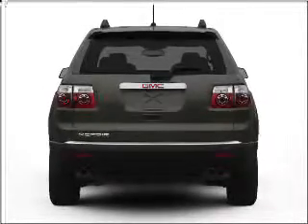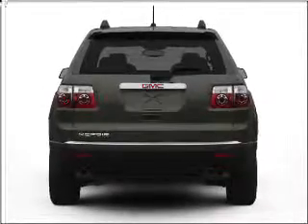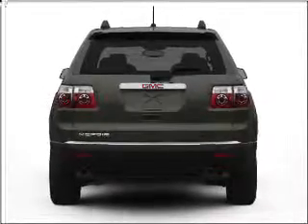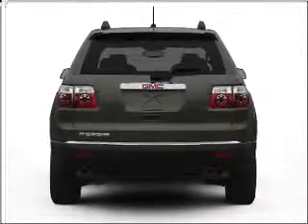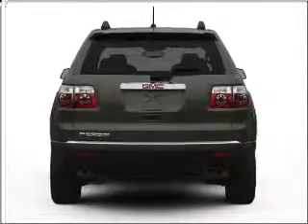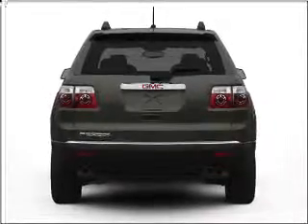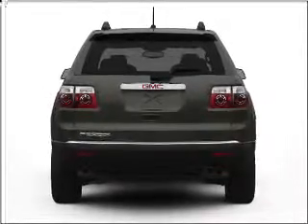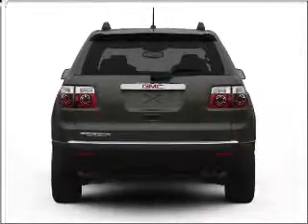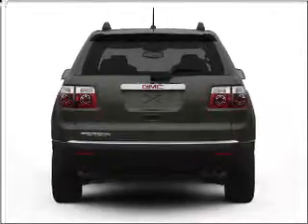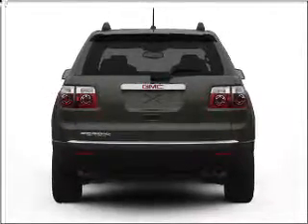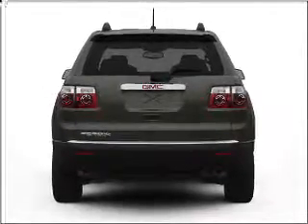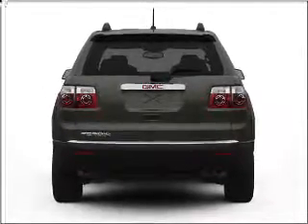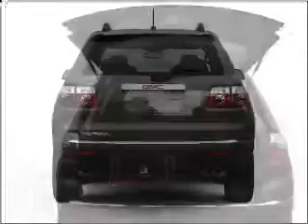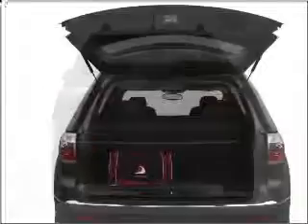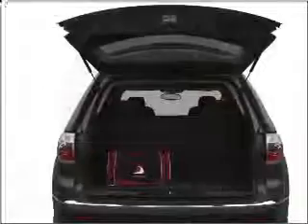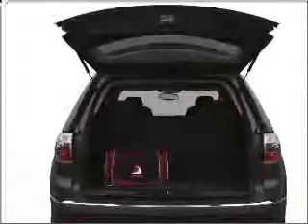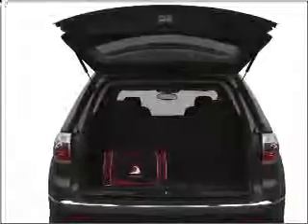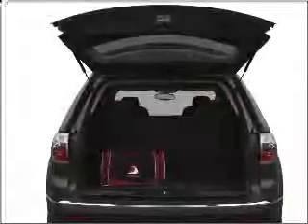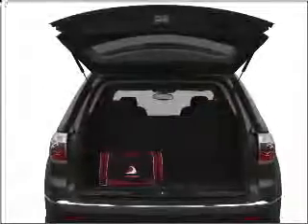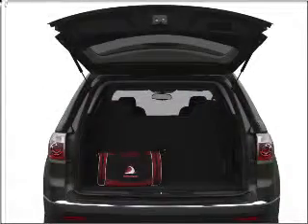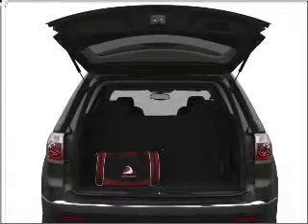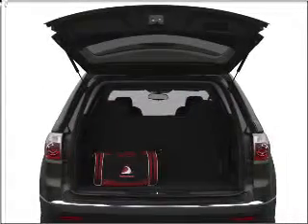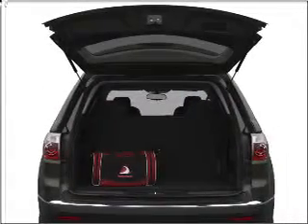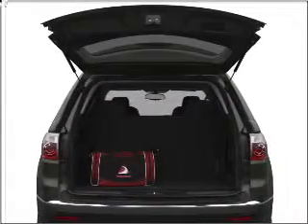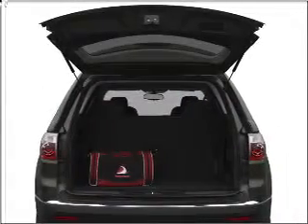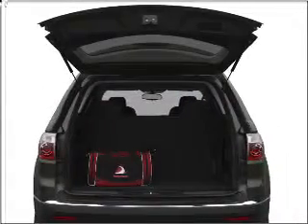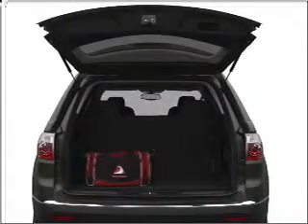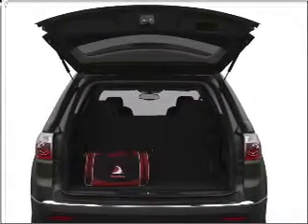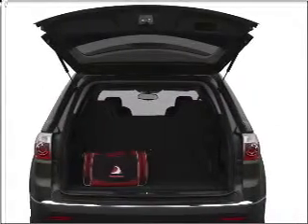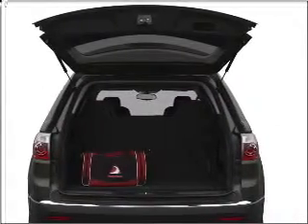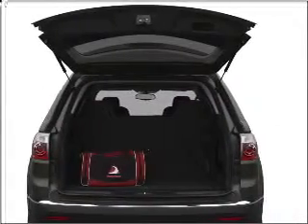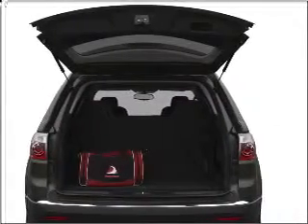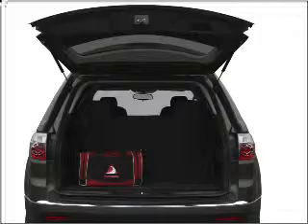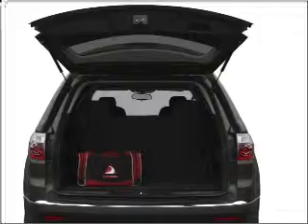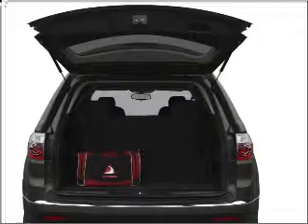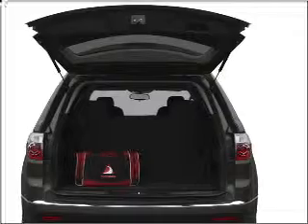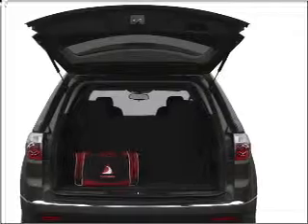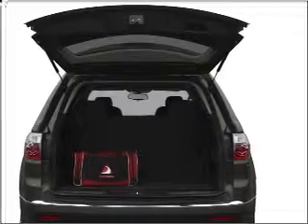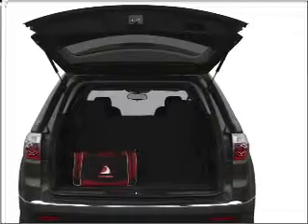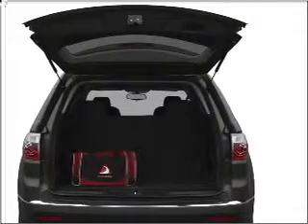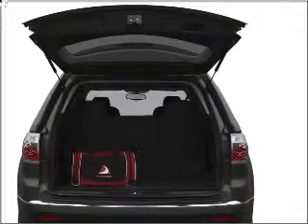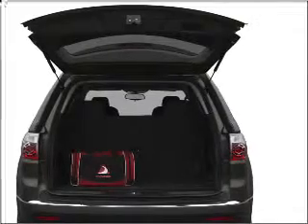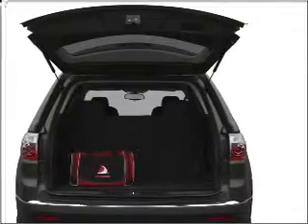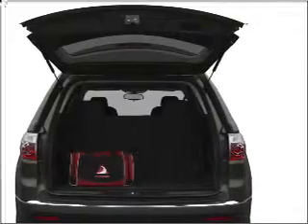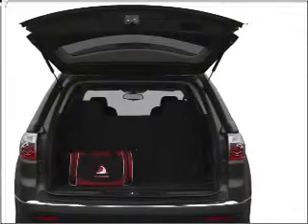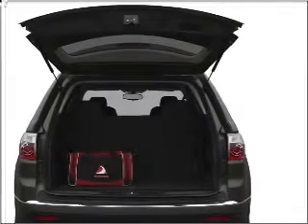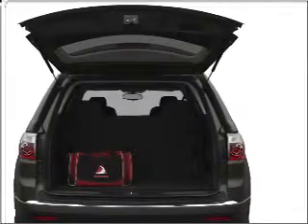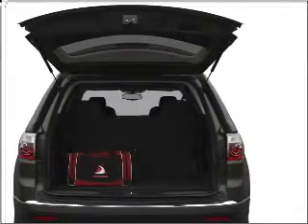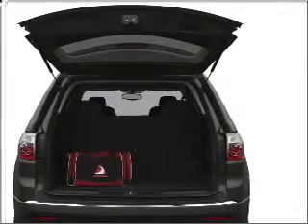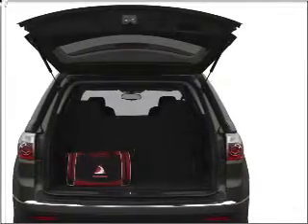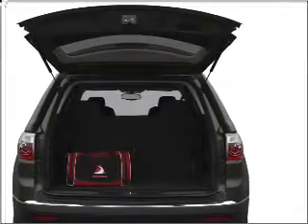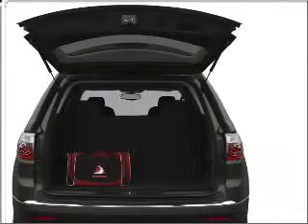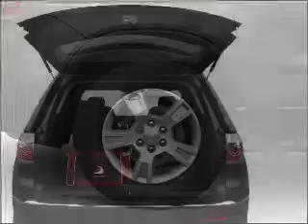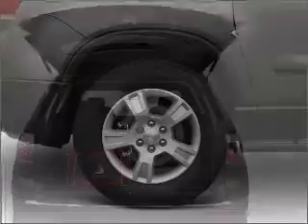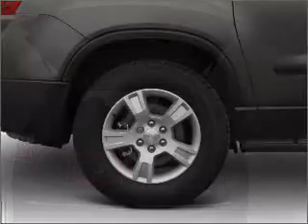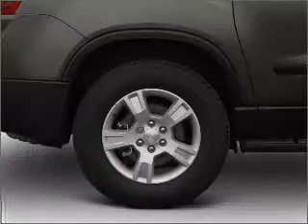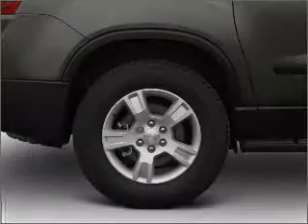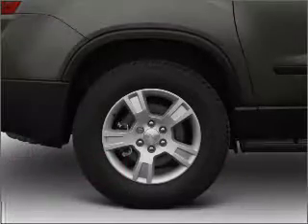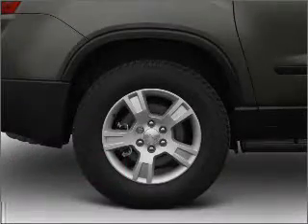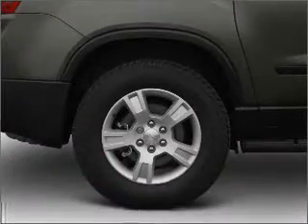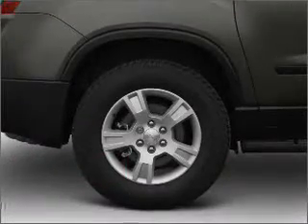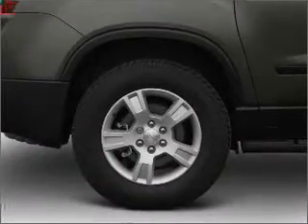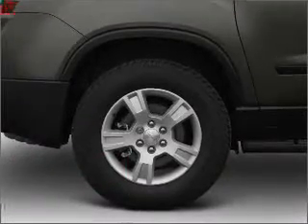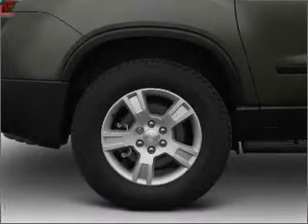Premium wheels give a more luxurious look. Treat yourself to a premium sound system. Brake safely with the anti-lock braking system.